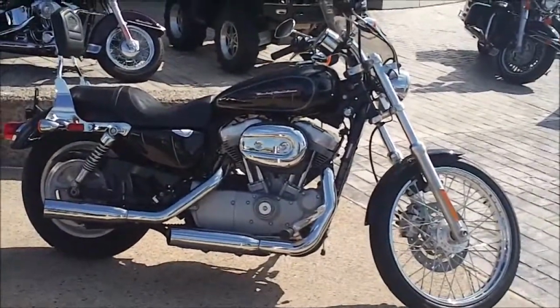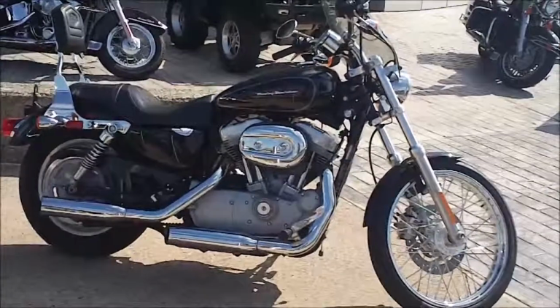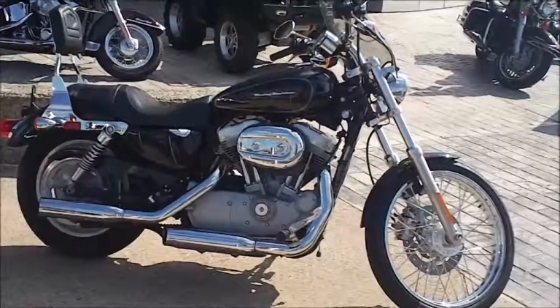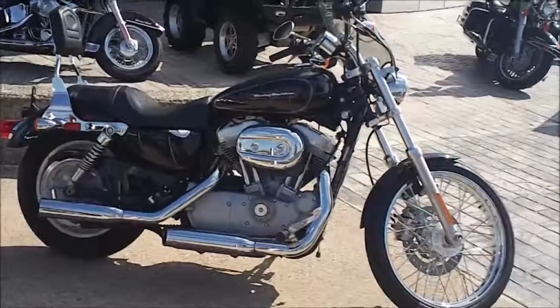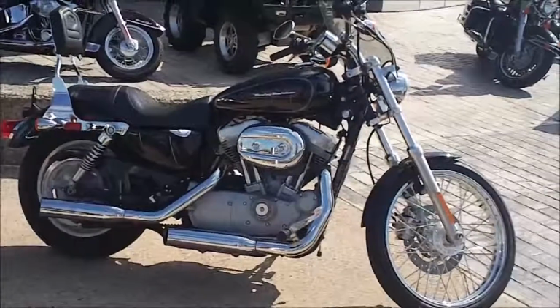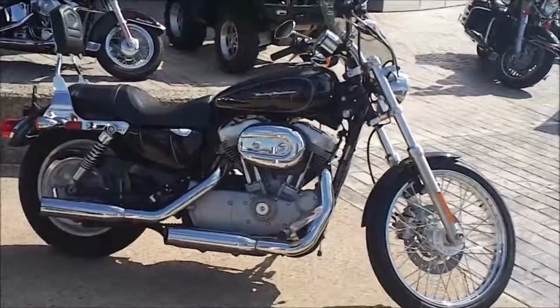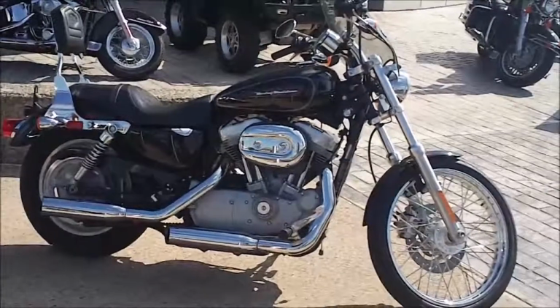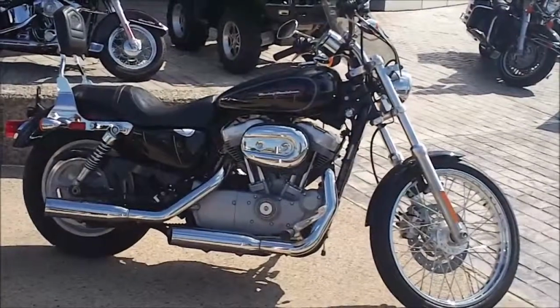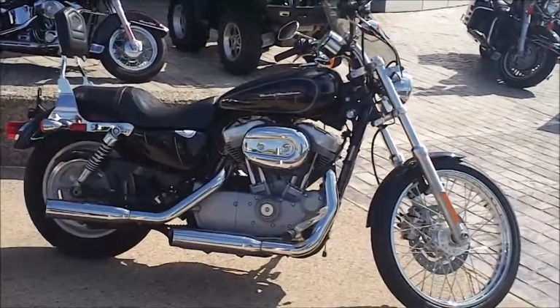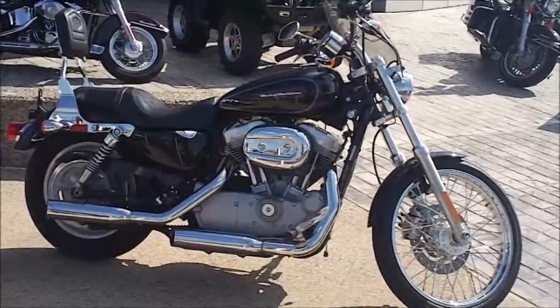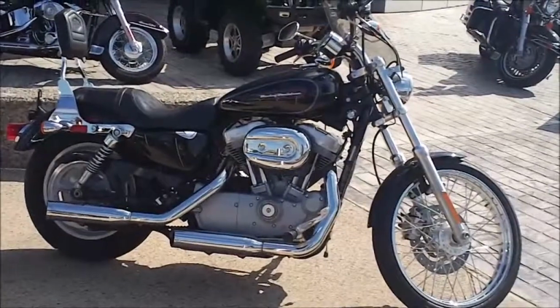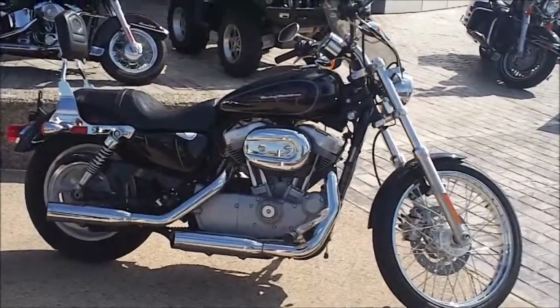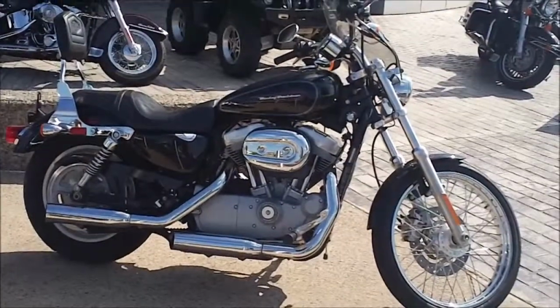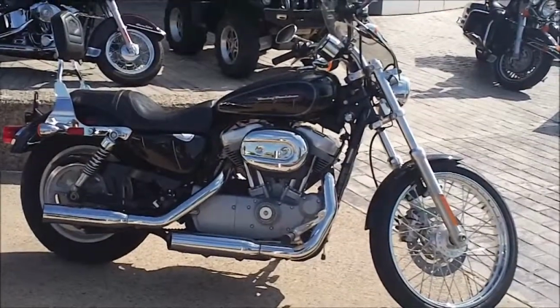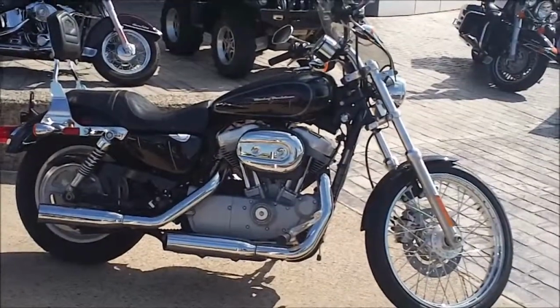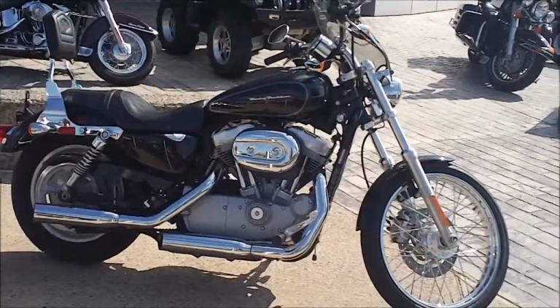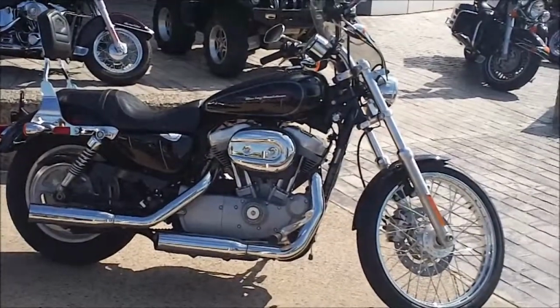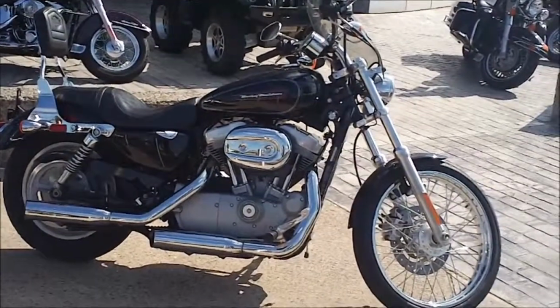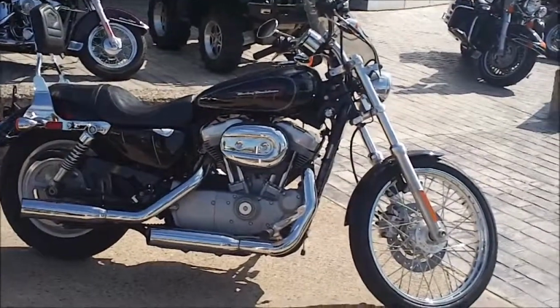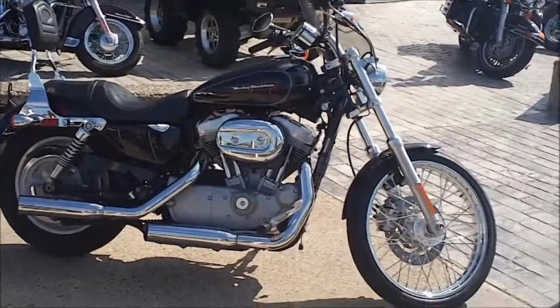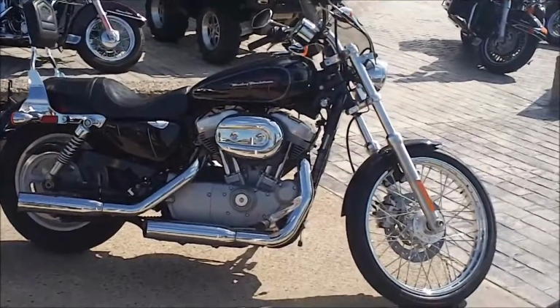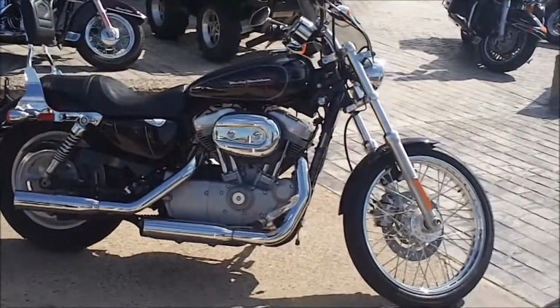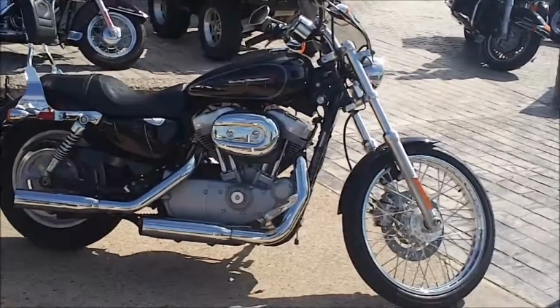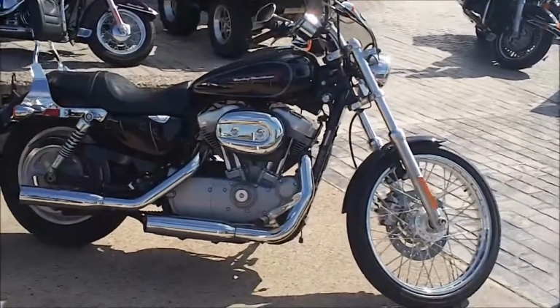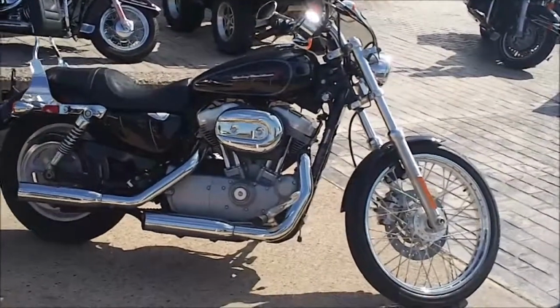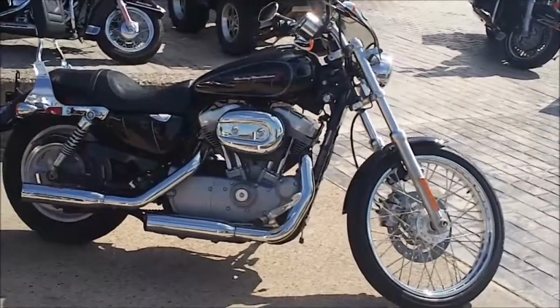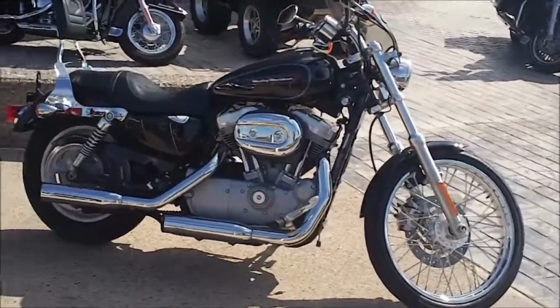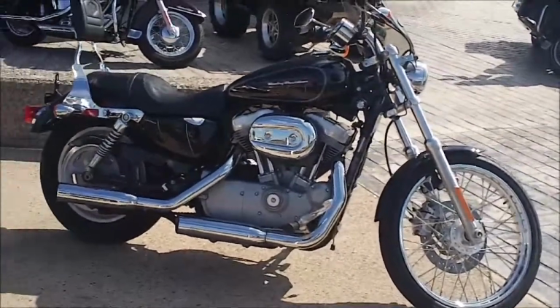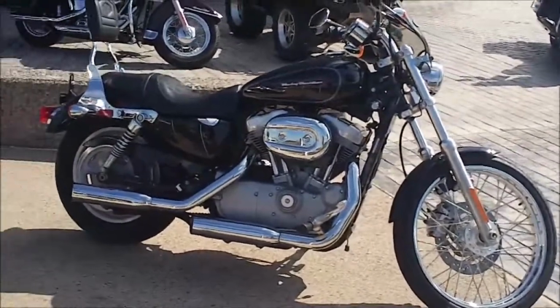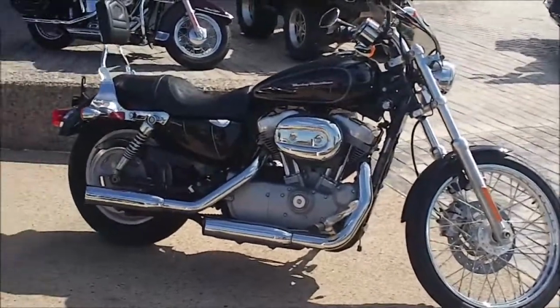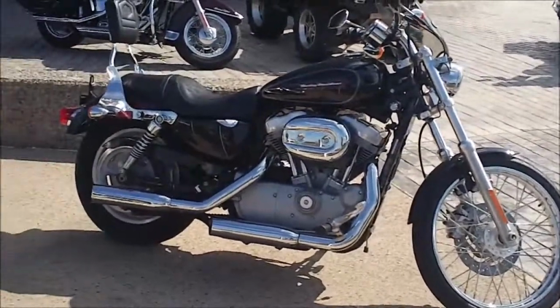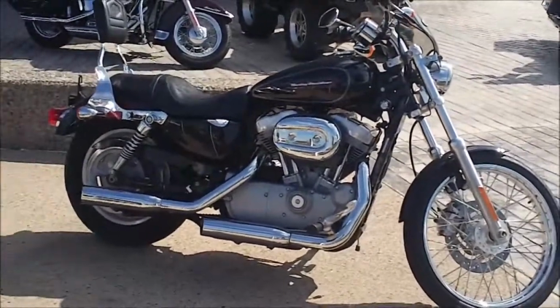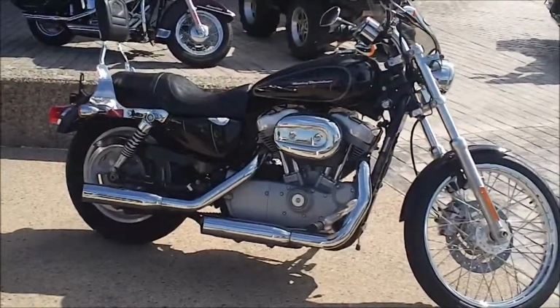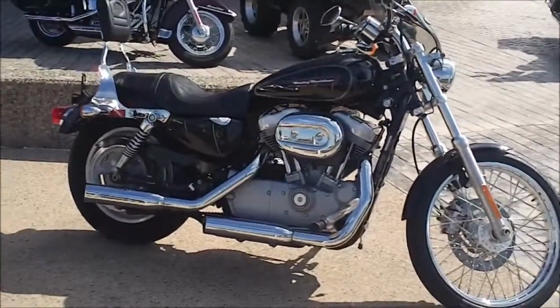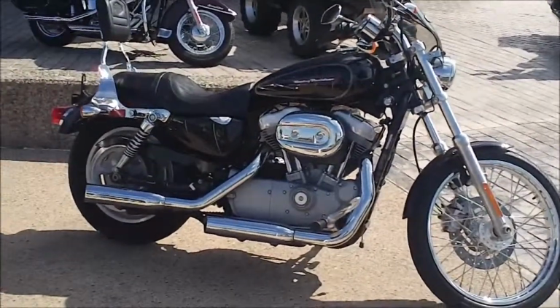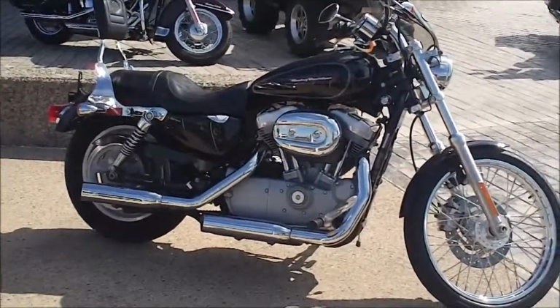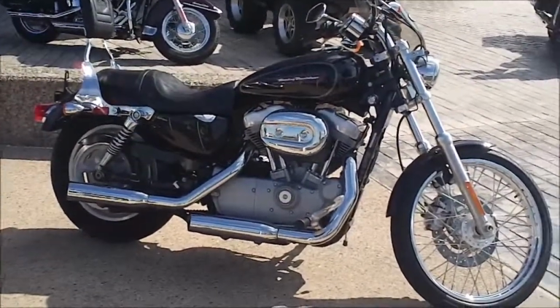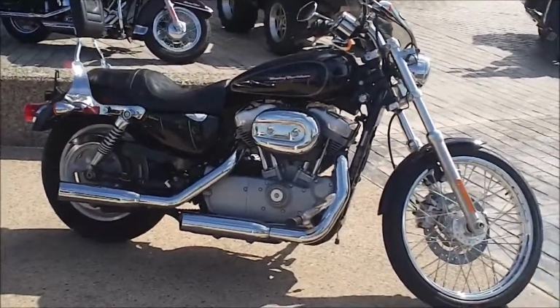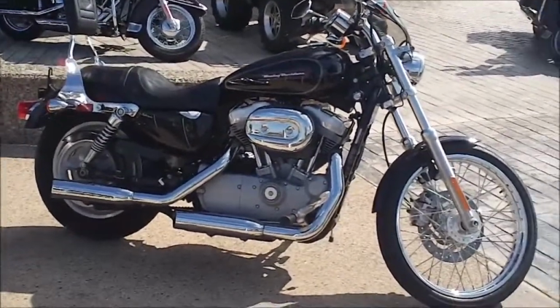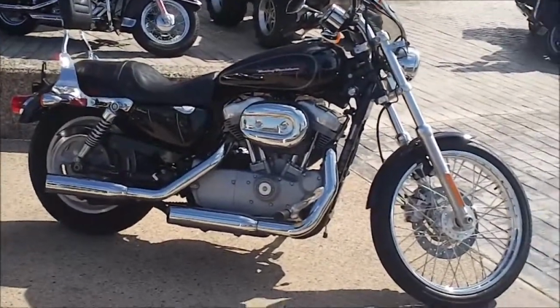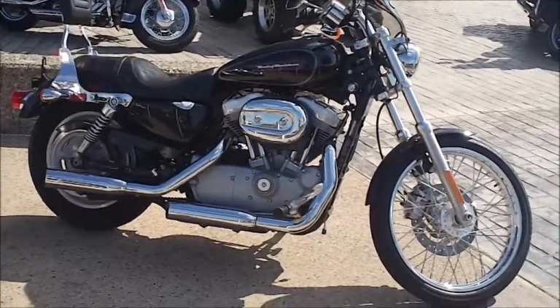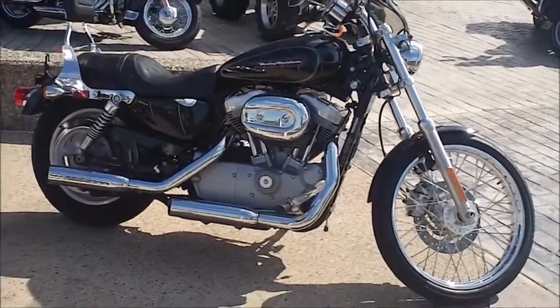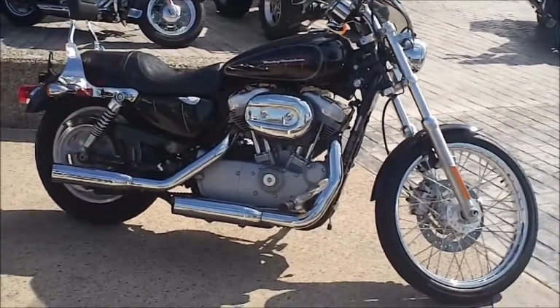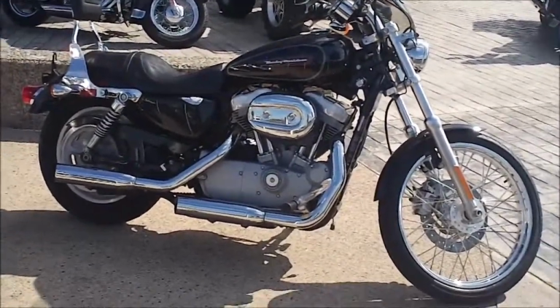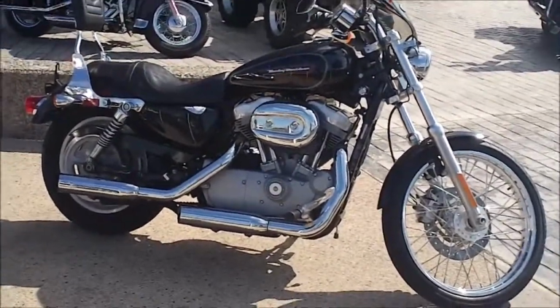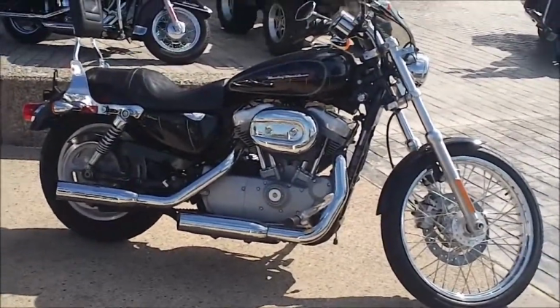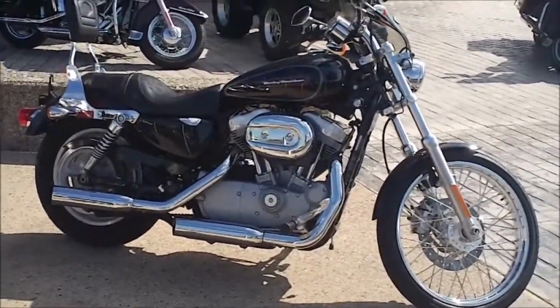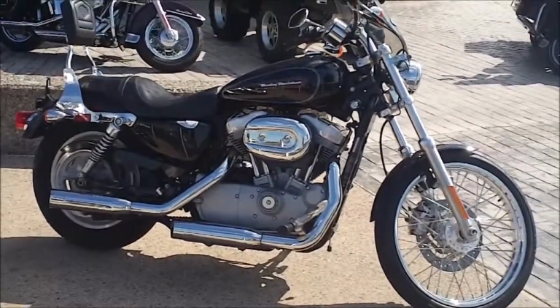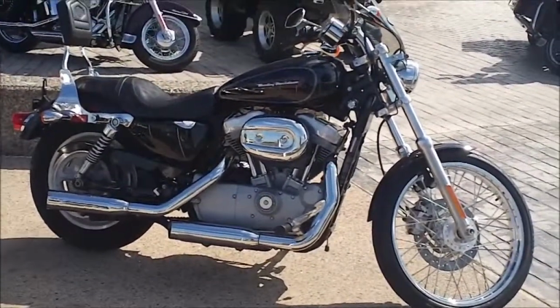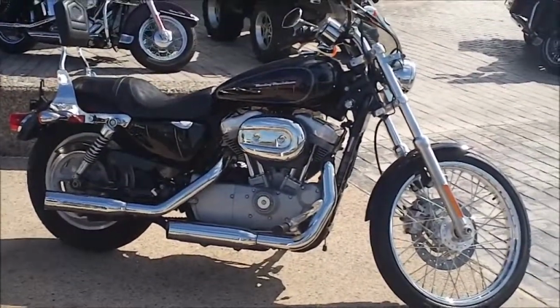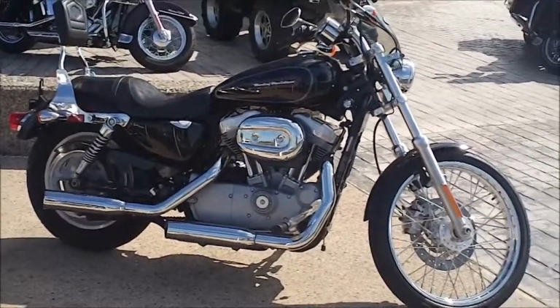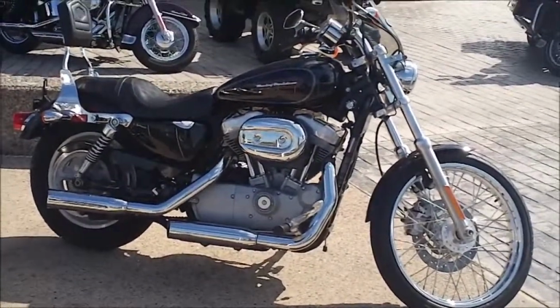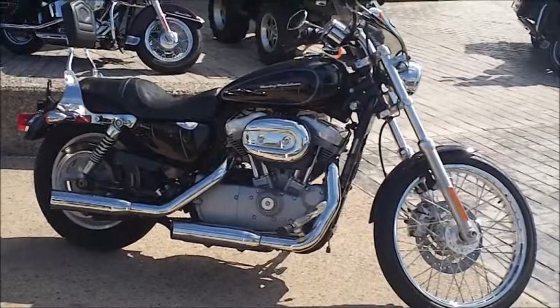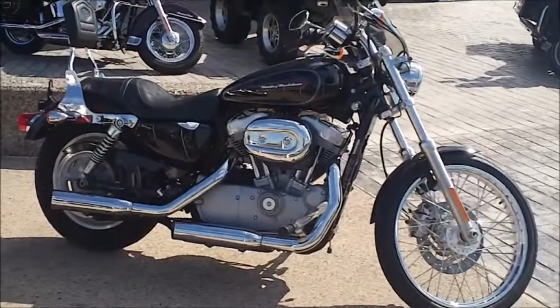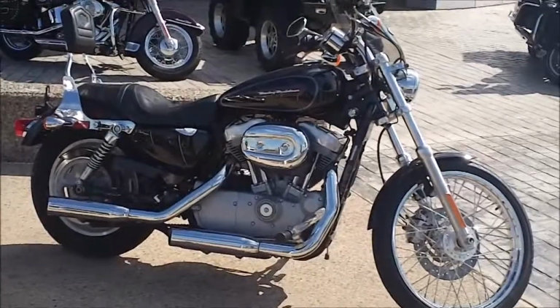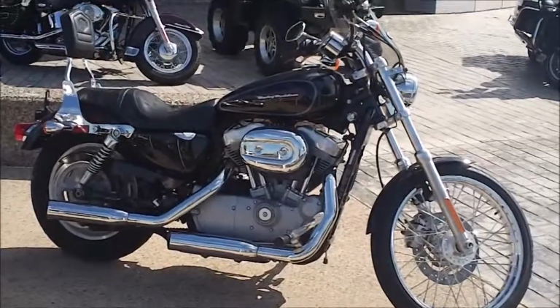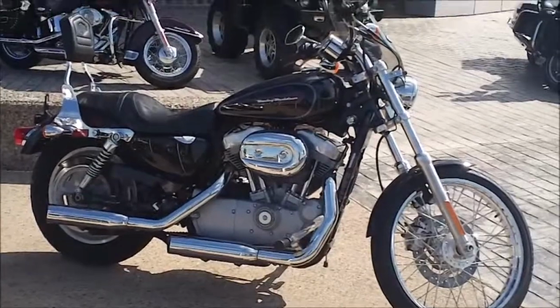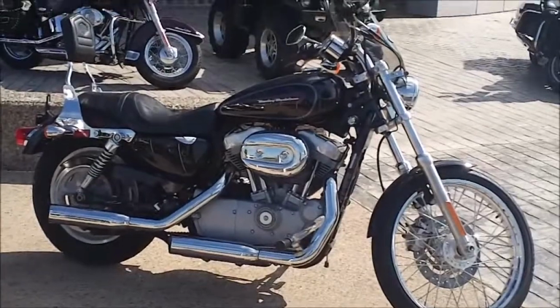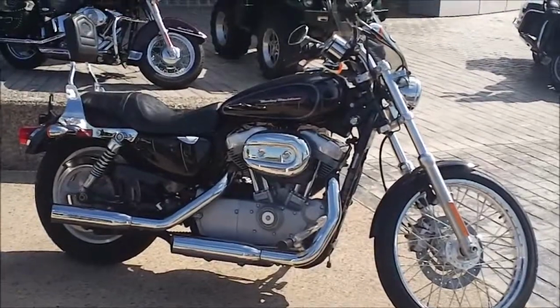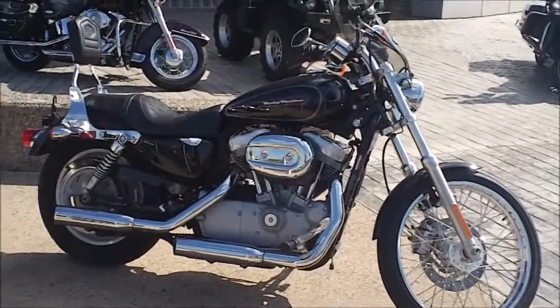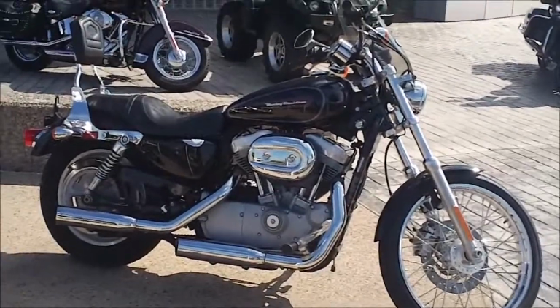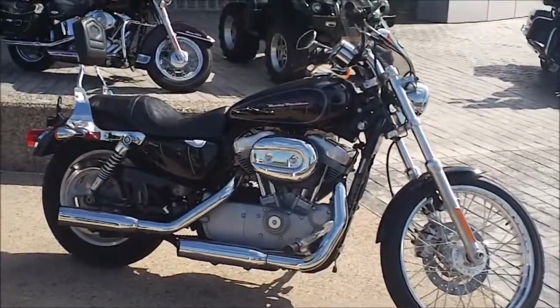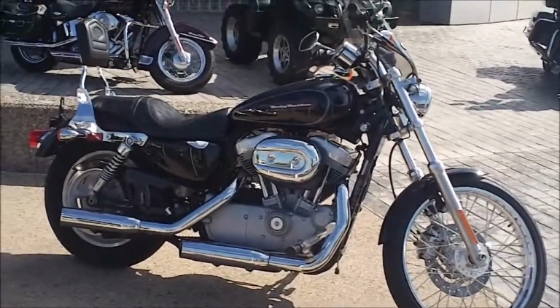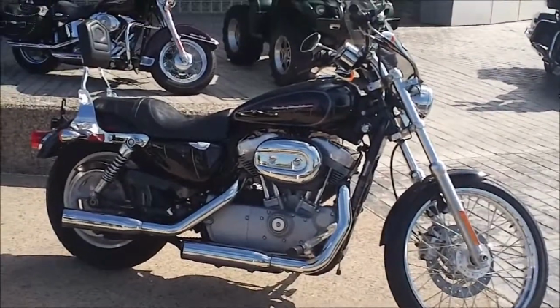Again, this is a 2009 Sportster 883 Custom at Bumpus Harley-Davidson of Memphis, Tennessee.